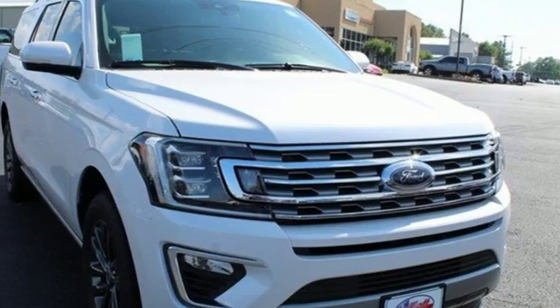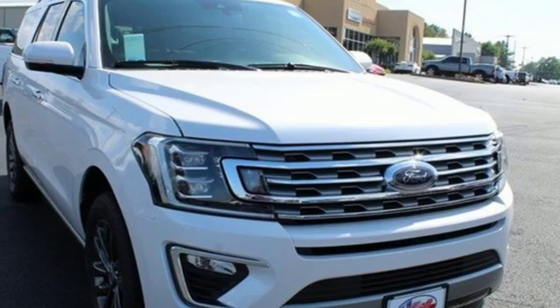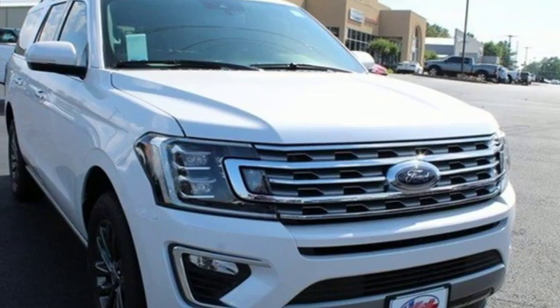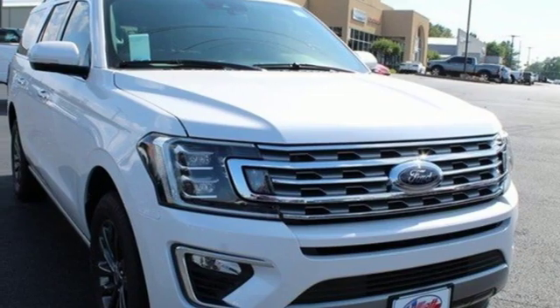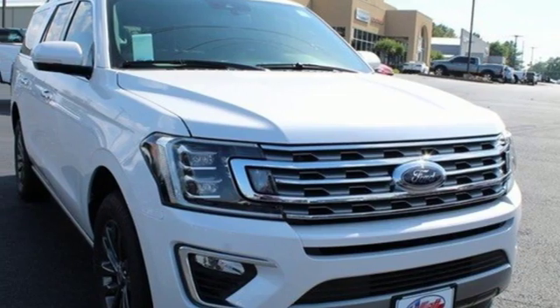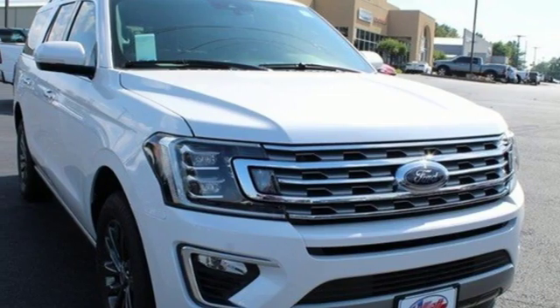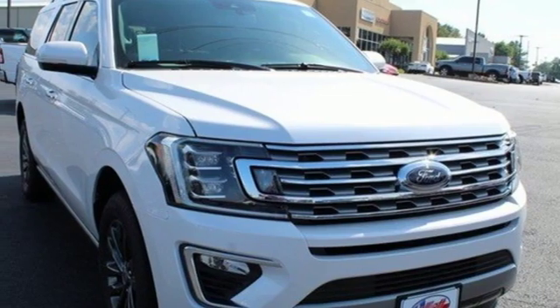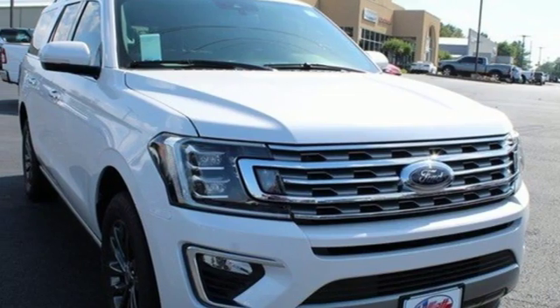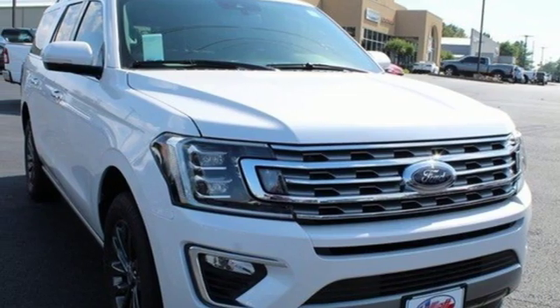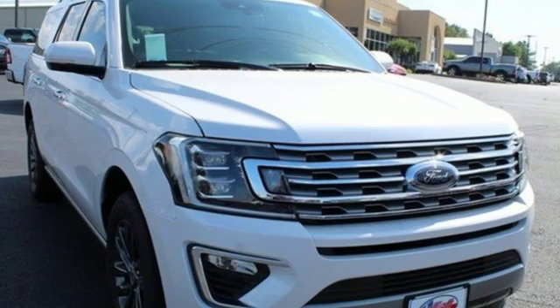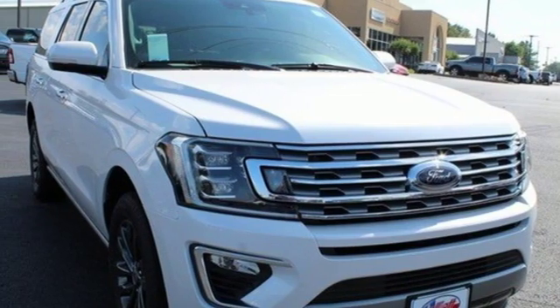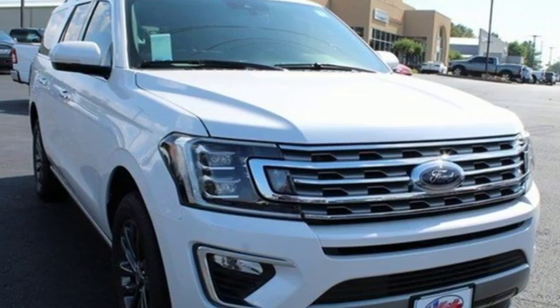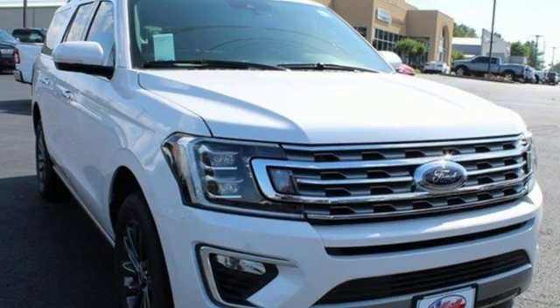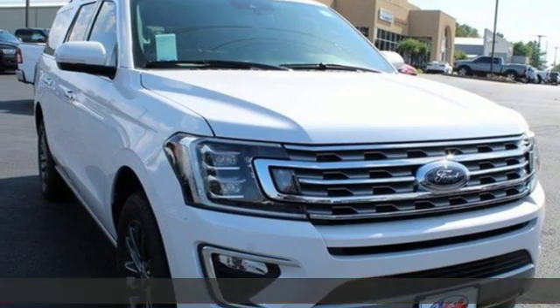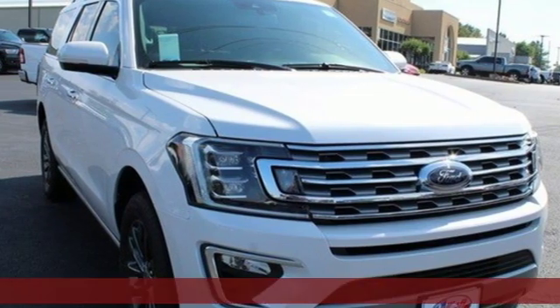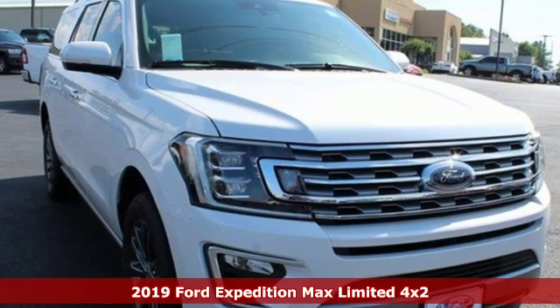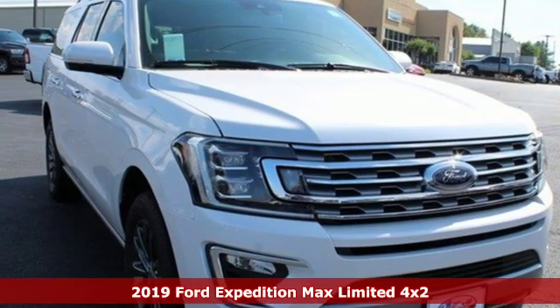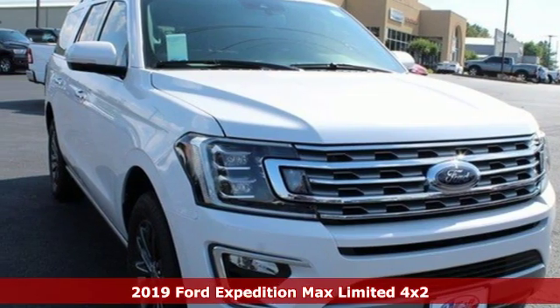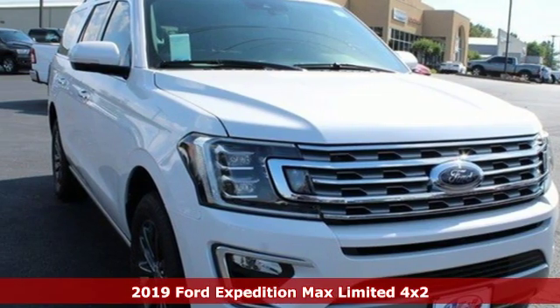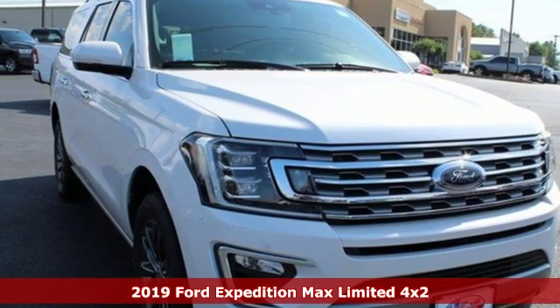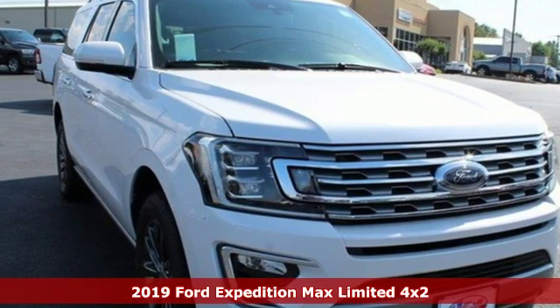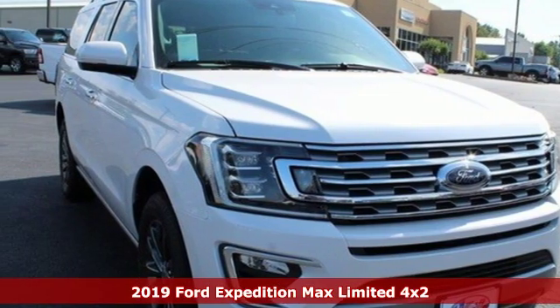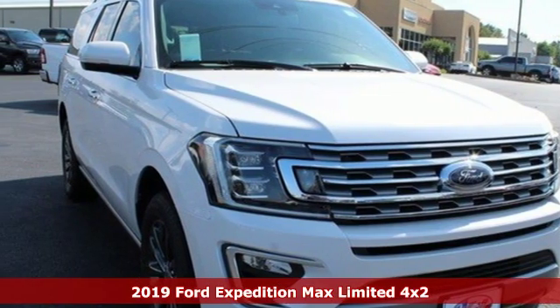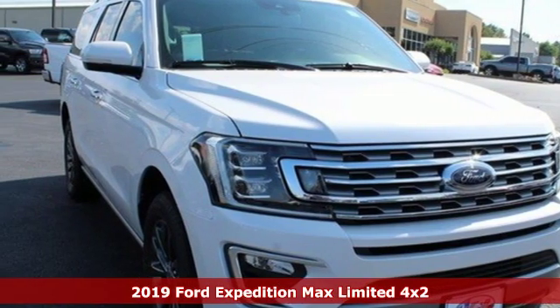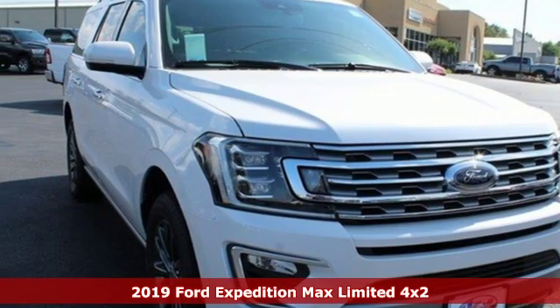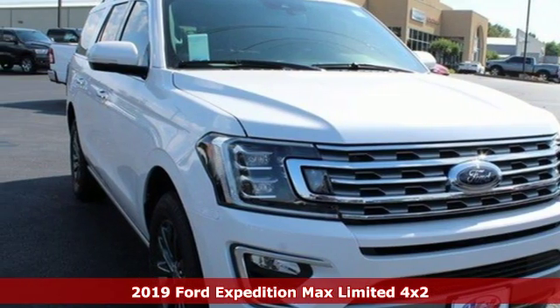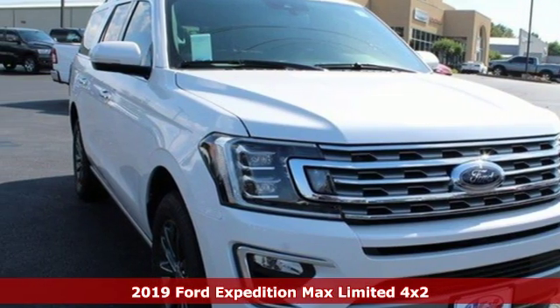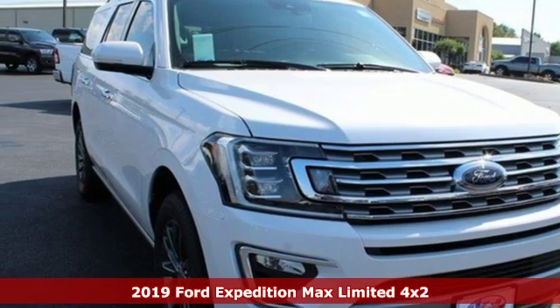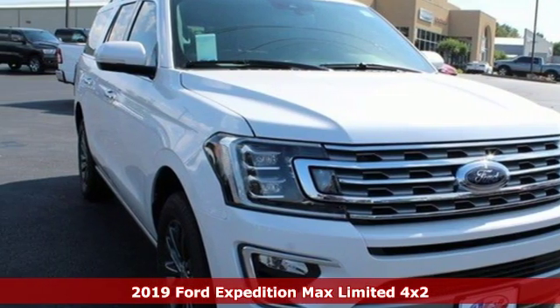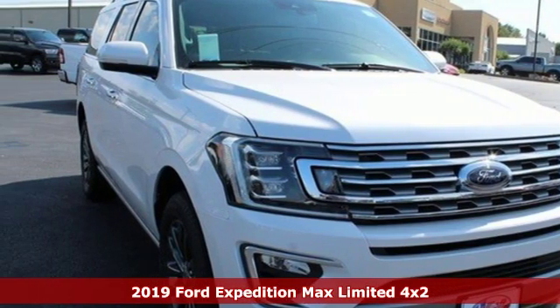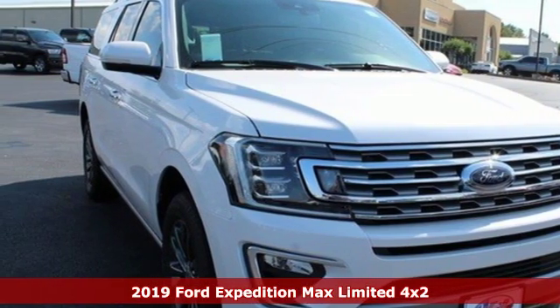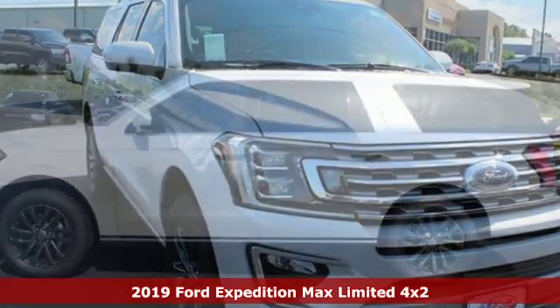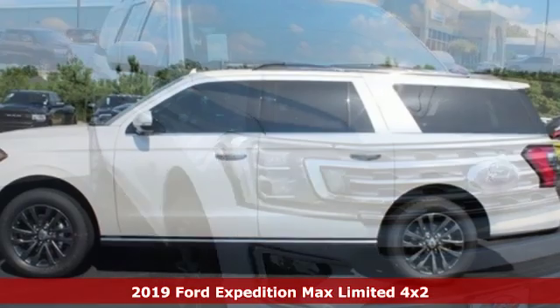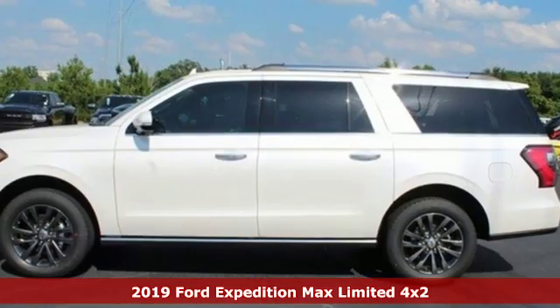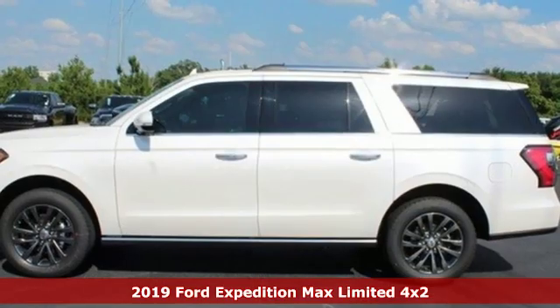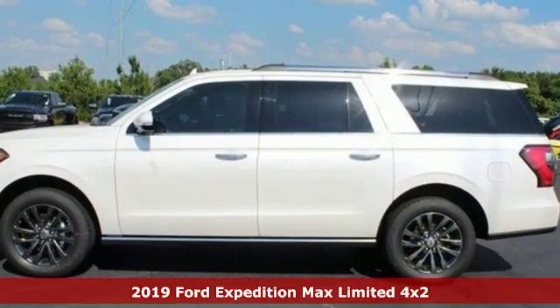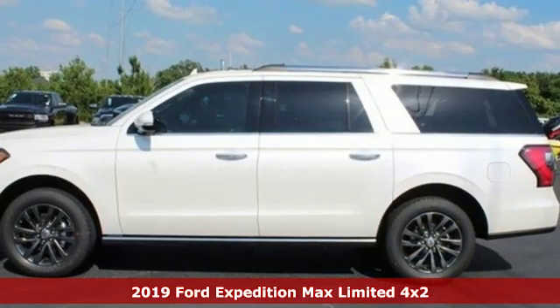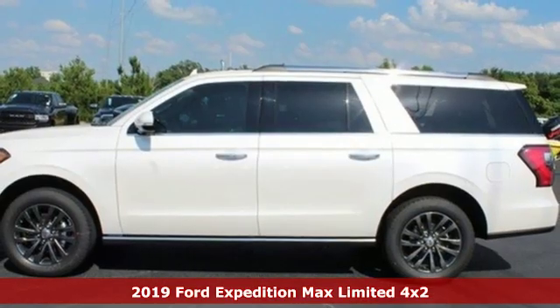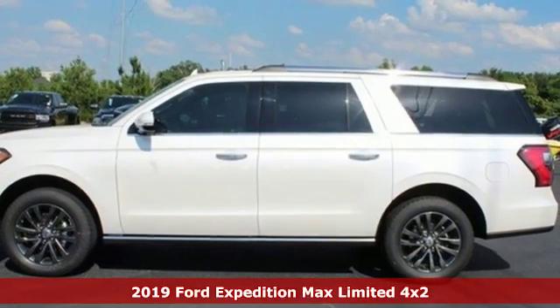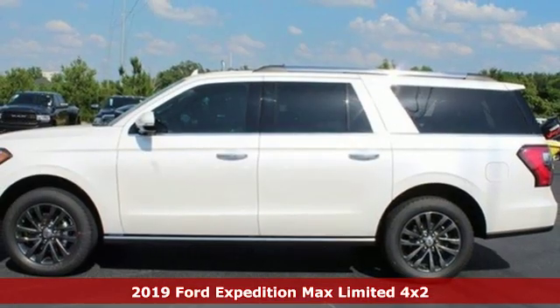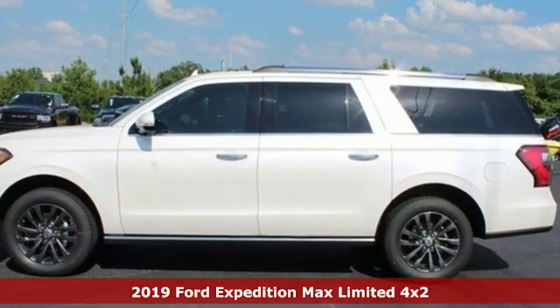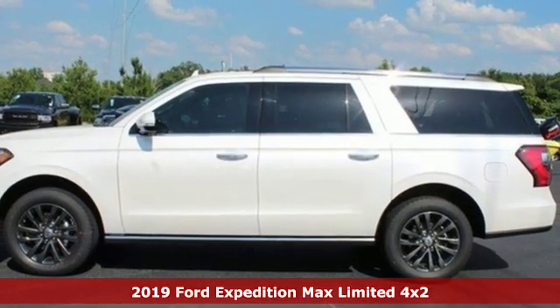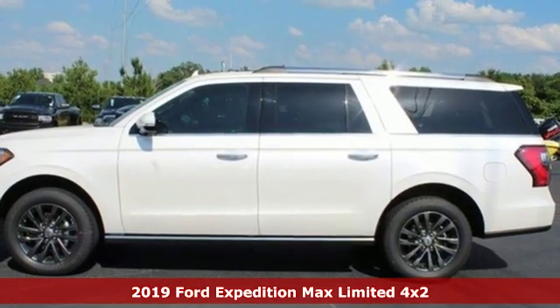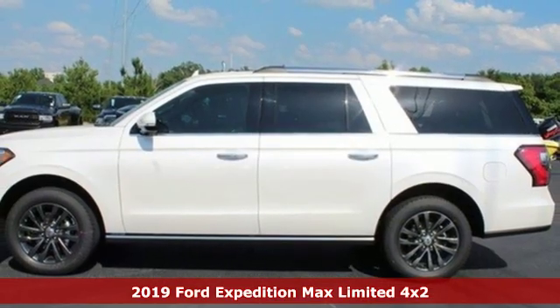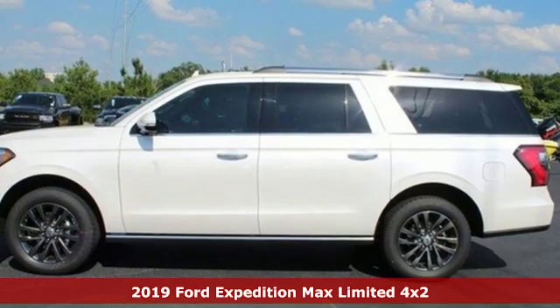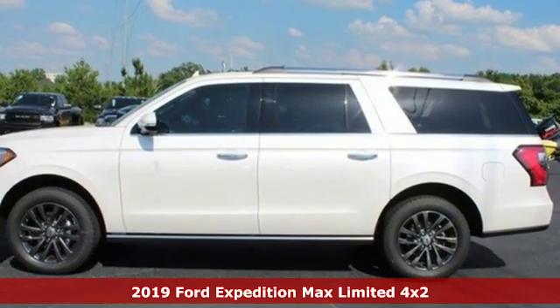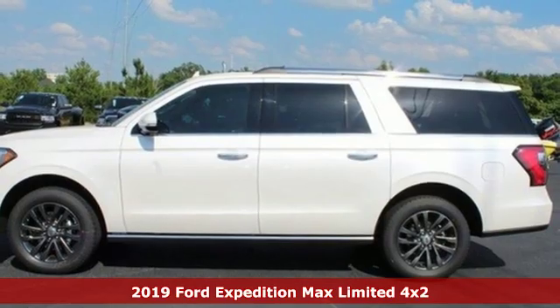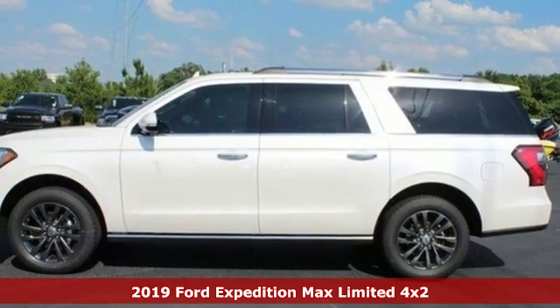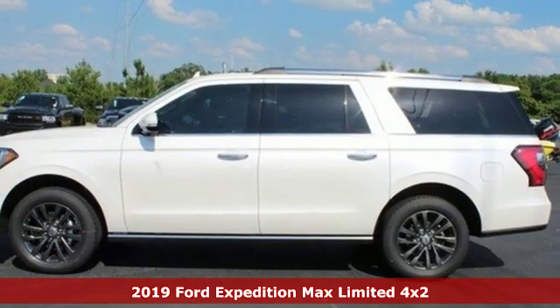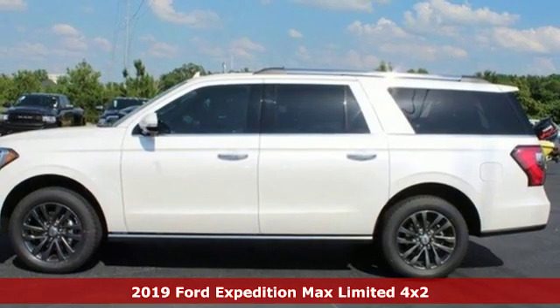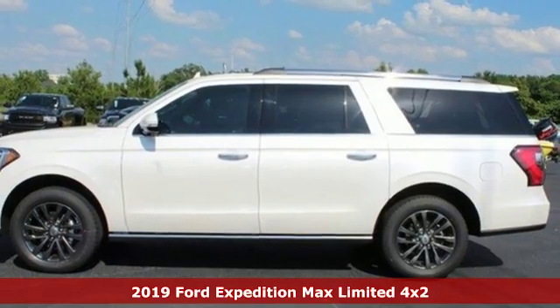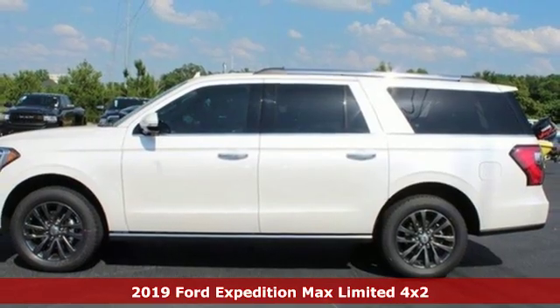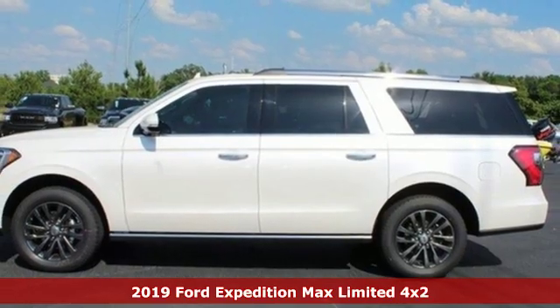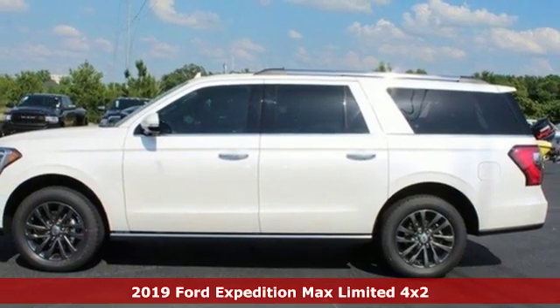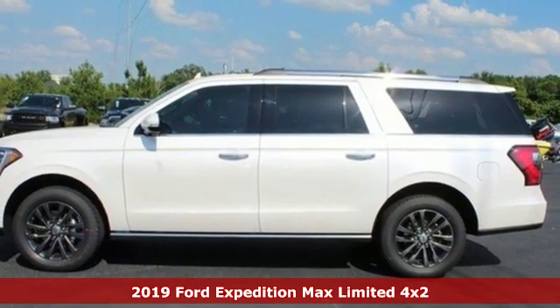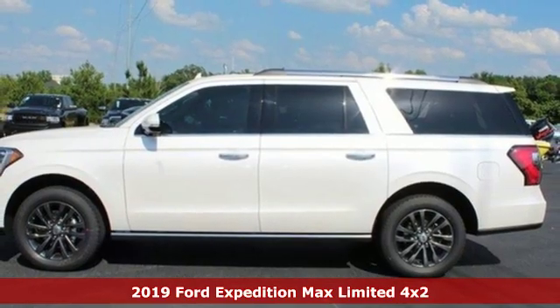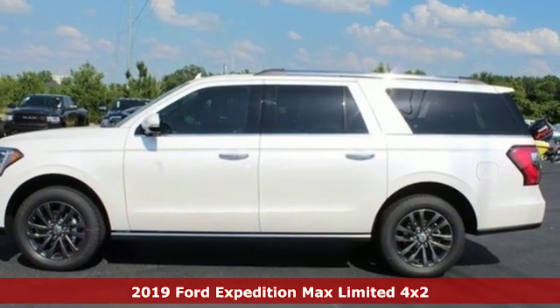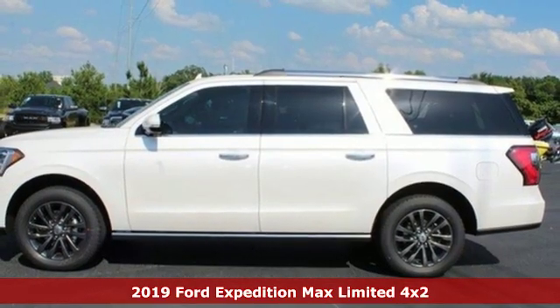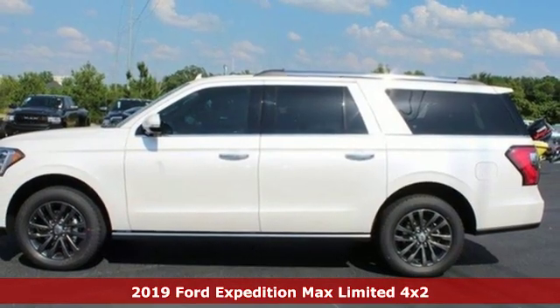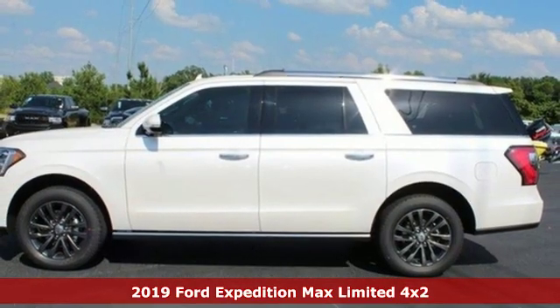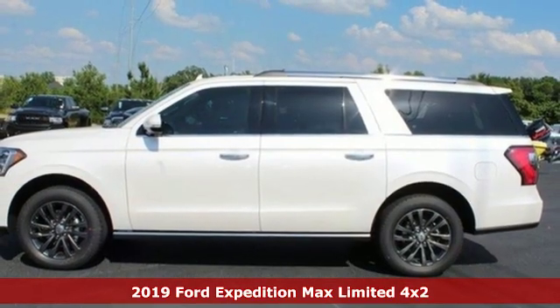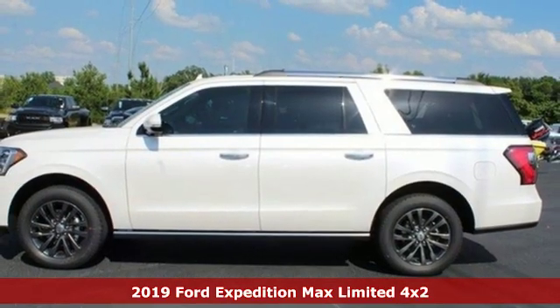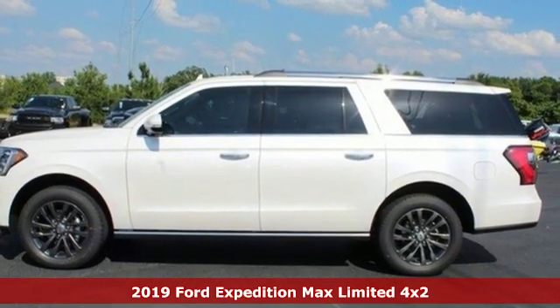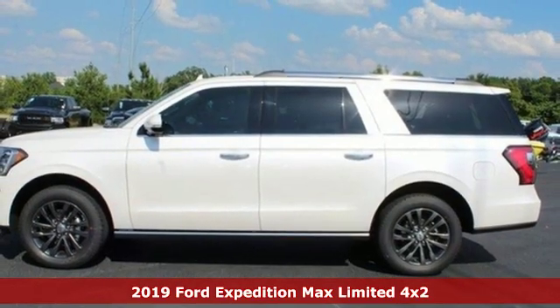It's a new 2019 Ford Expedition Max. Every generation has its Ford. This one's yours.